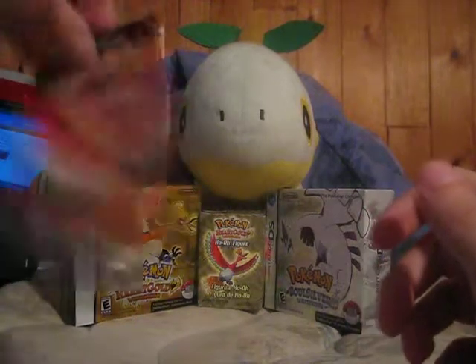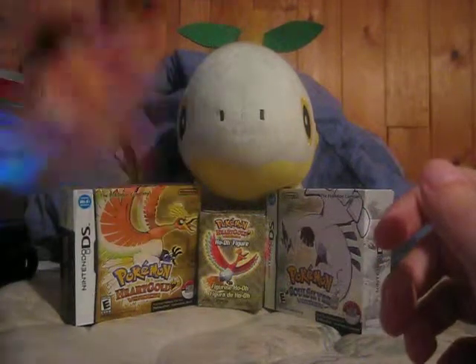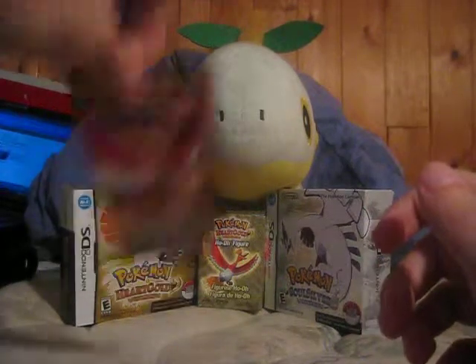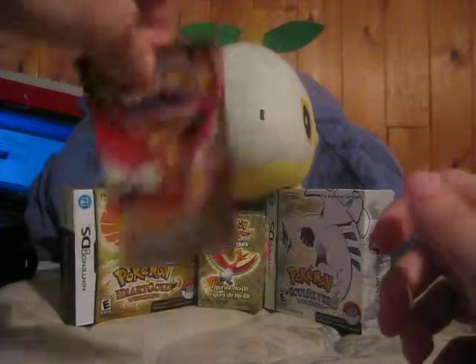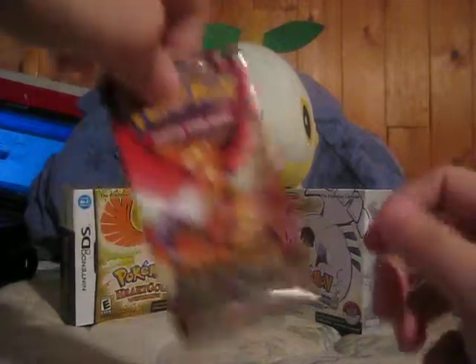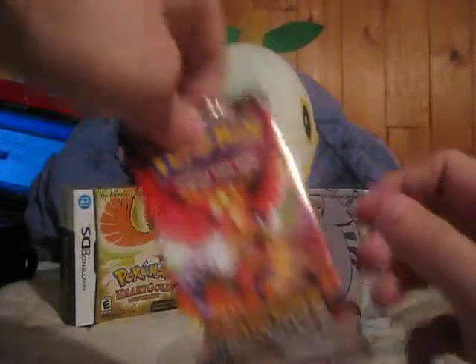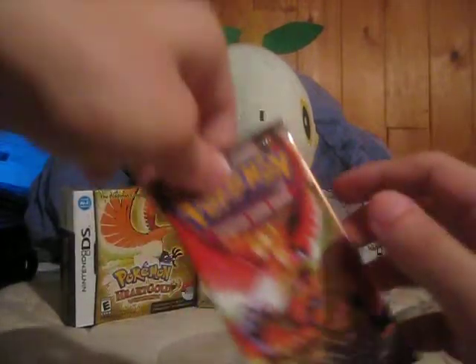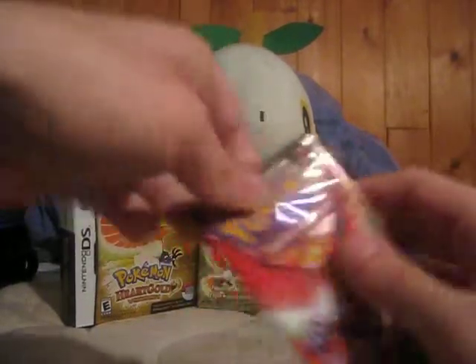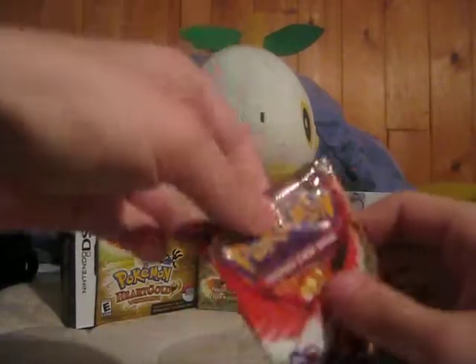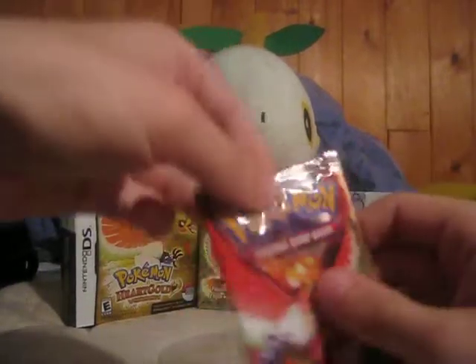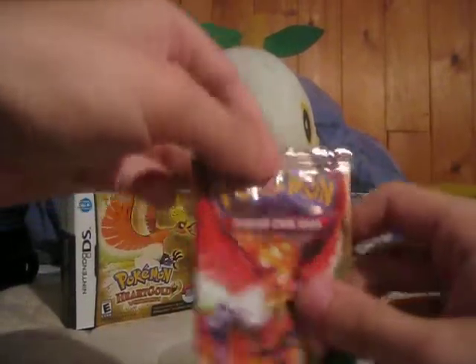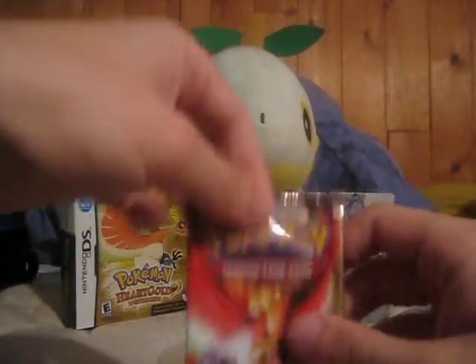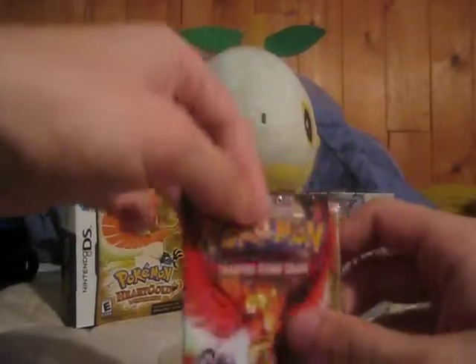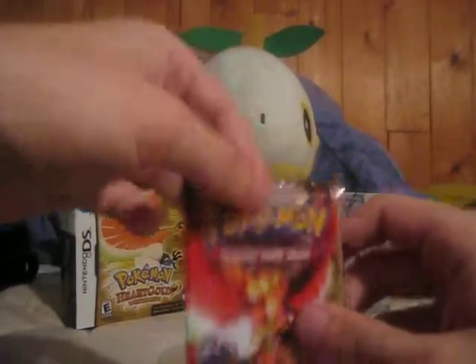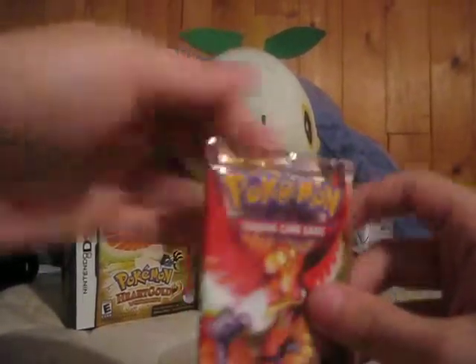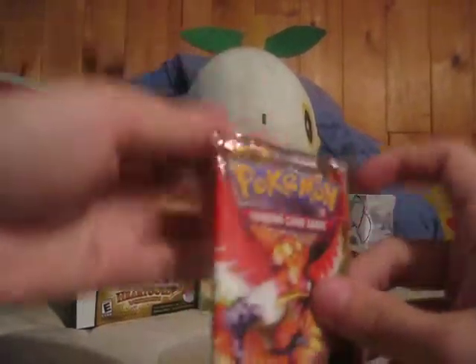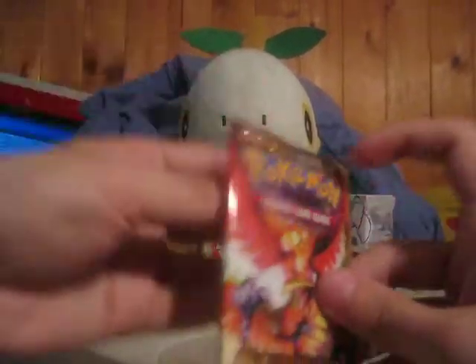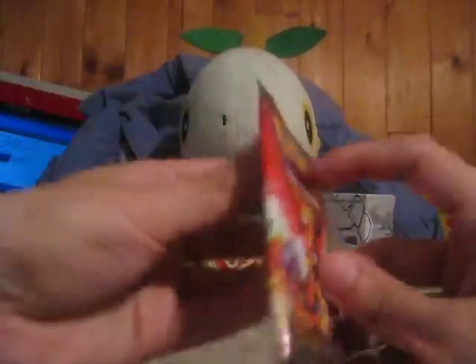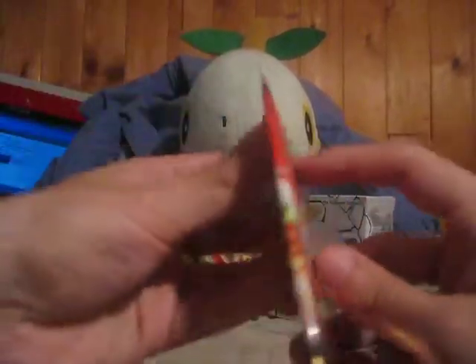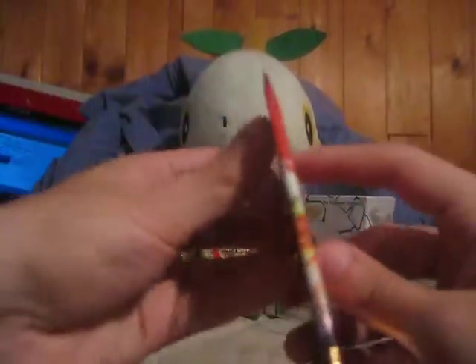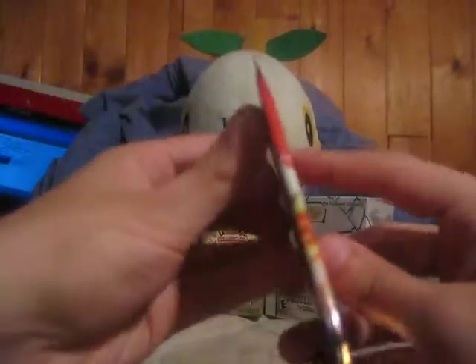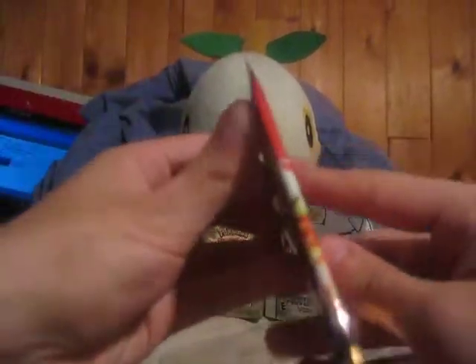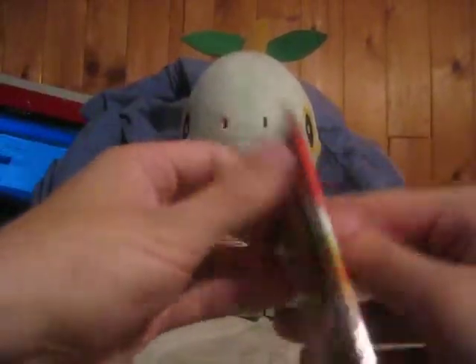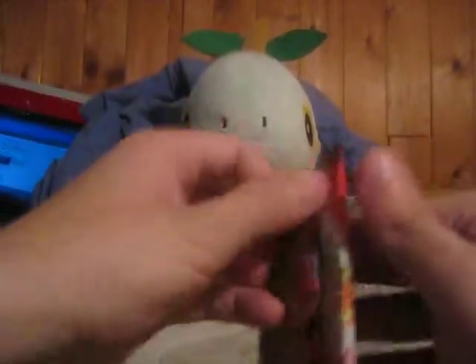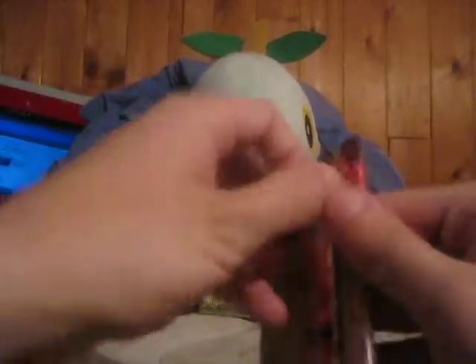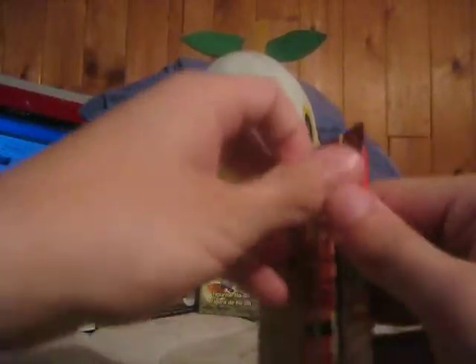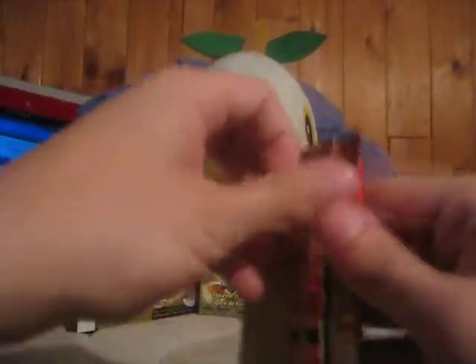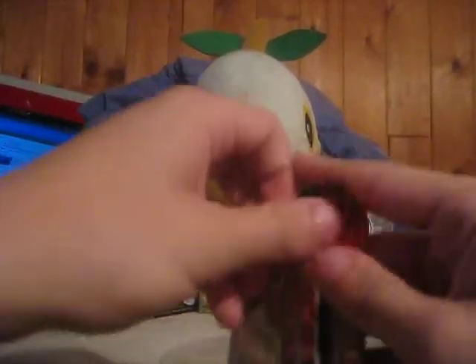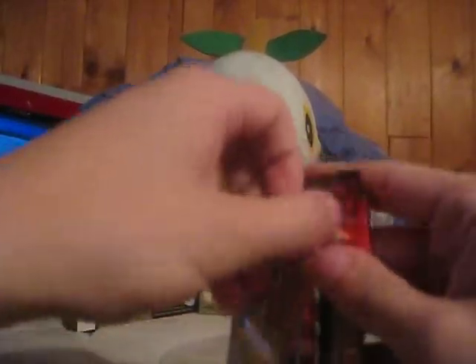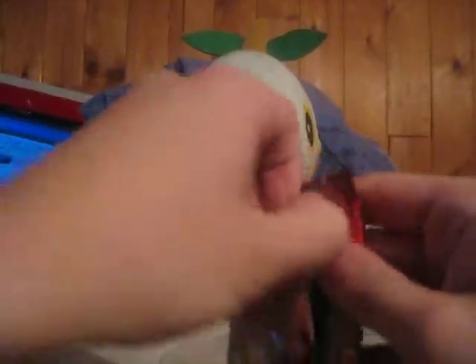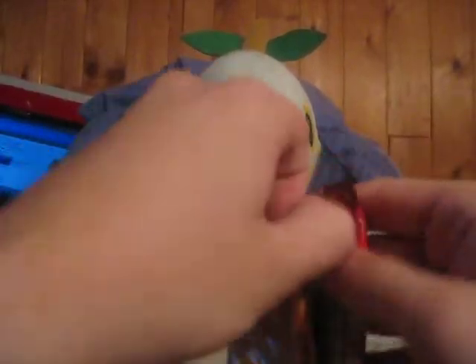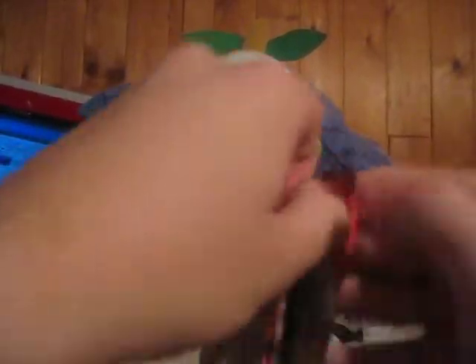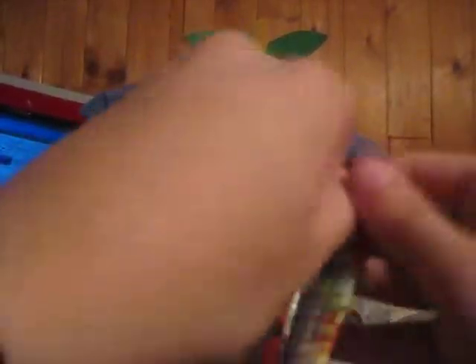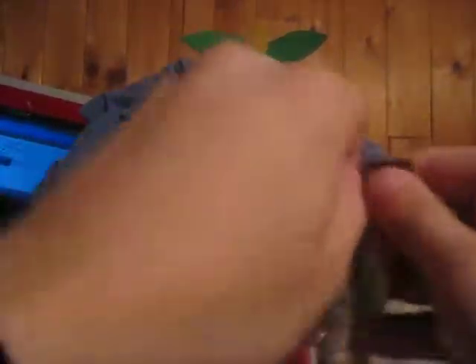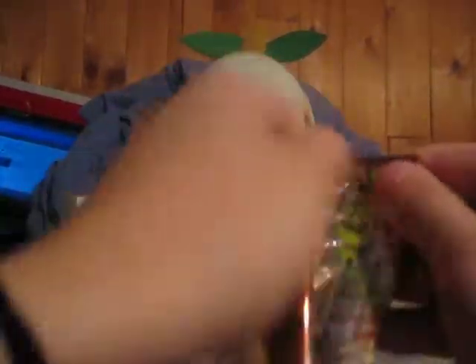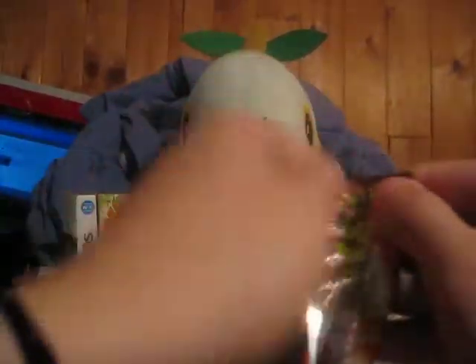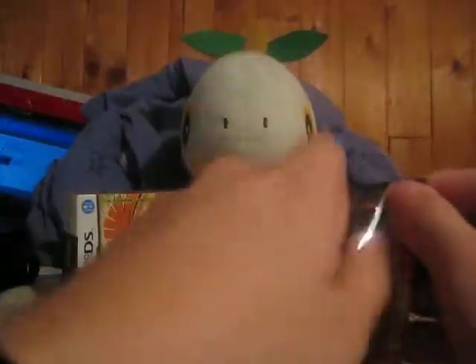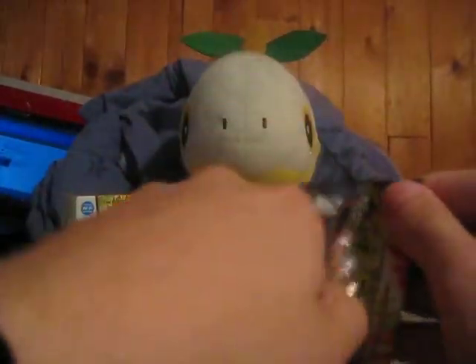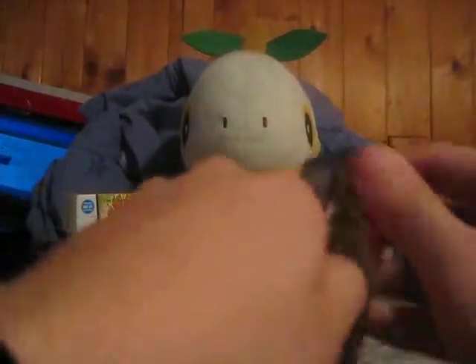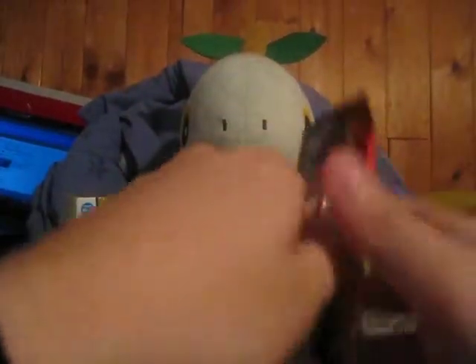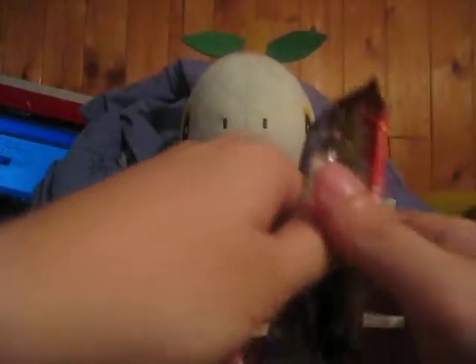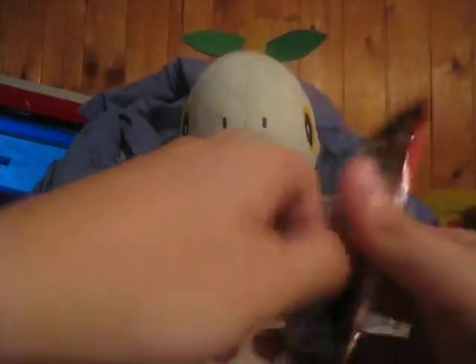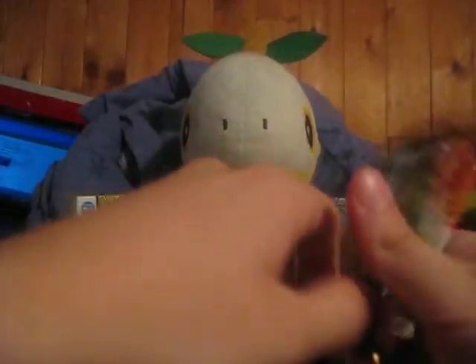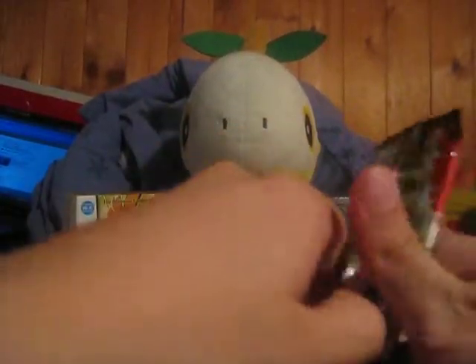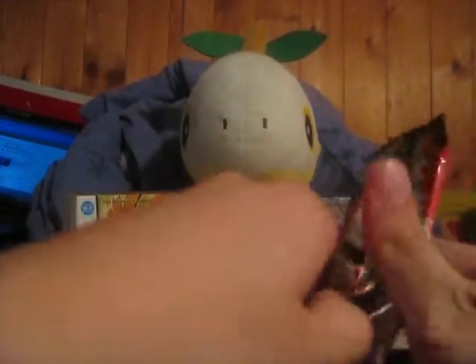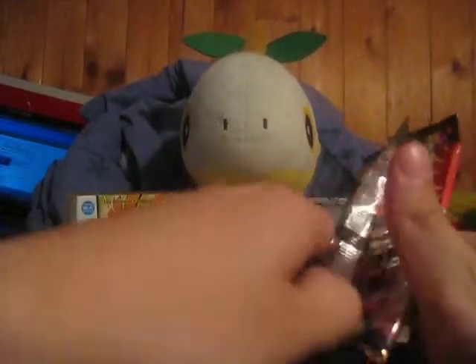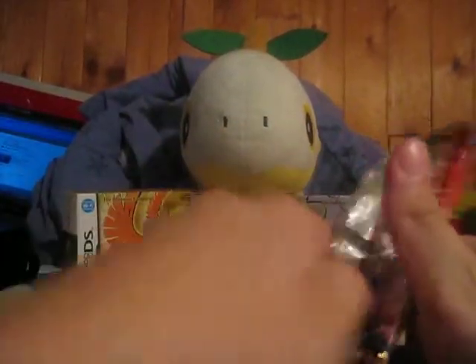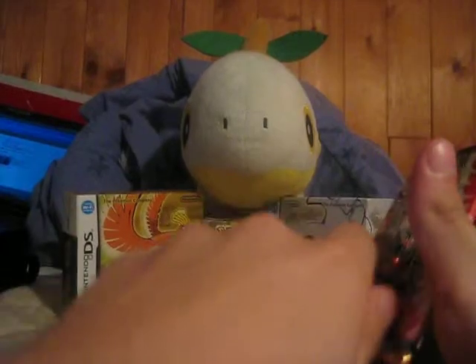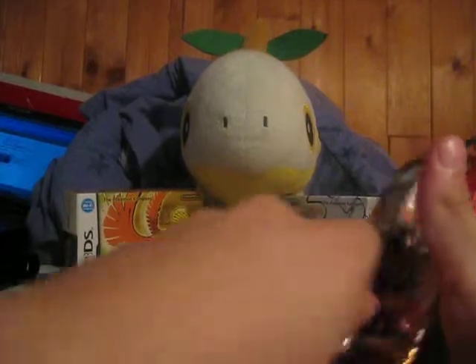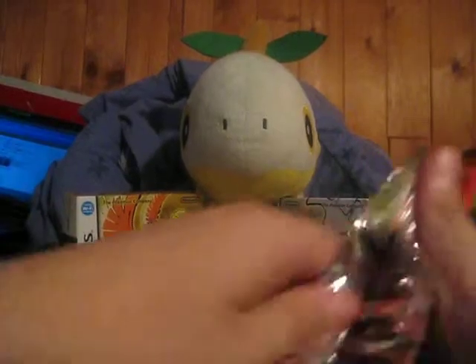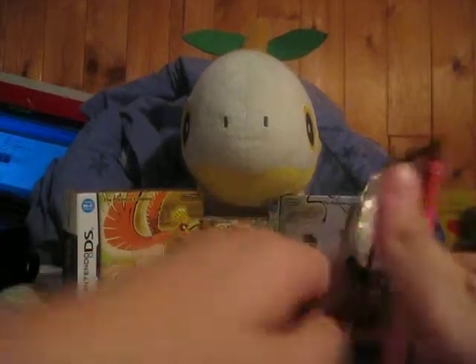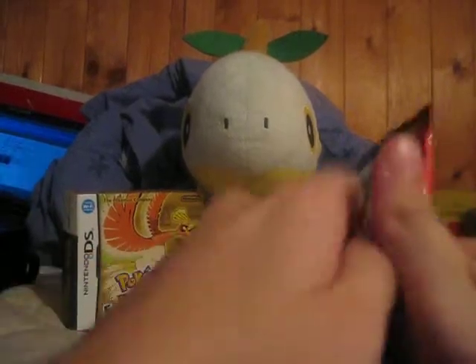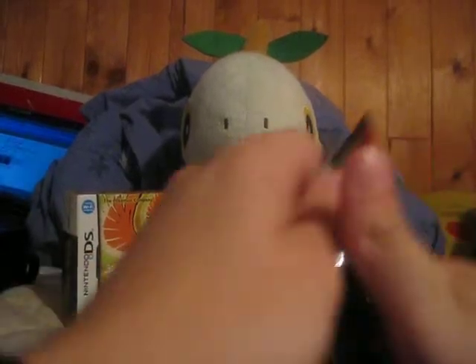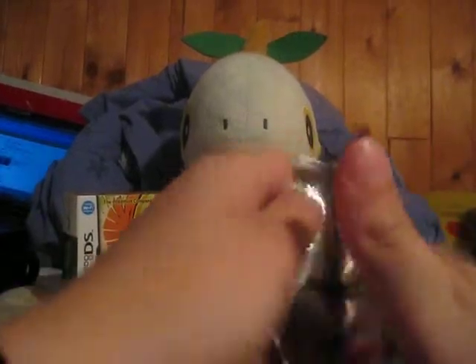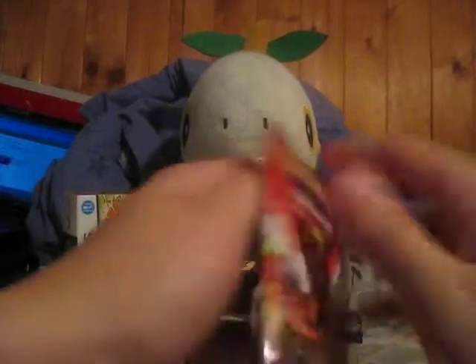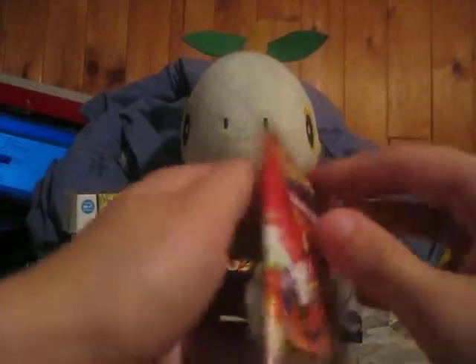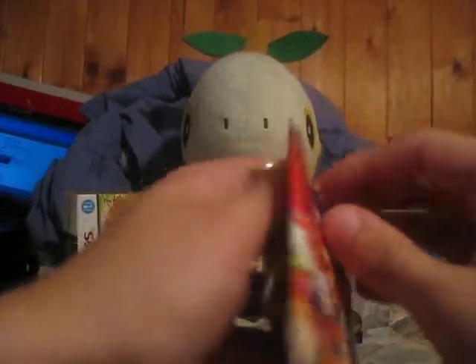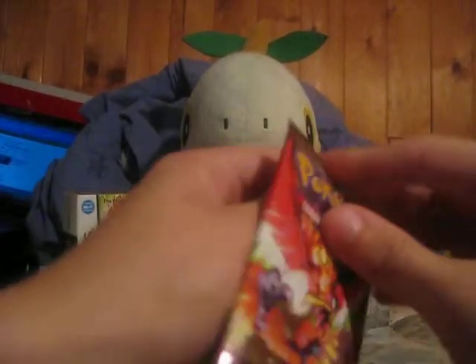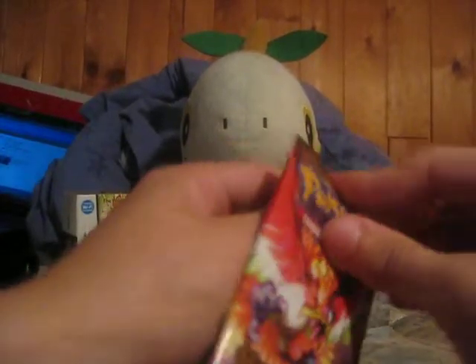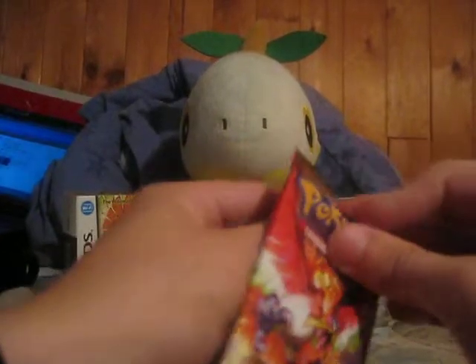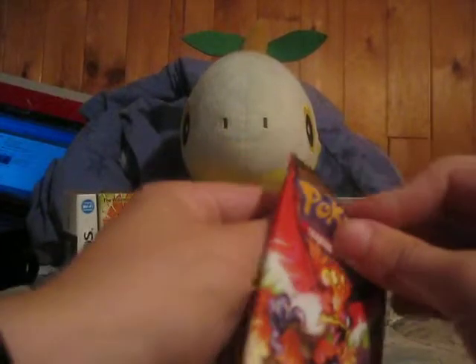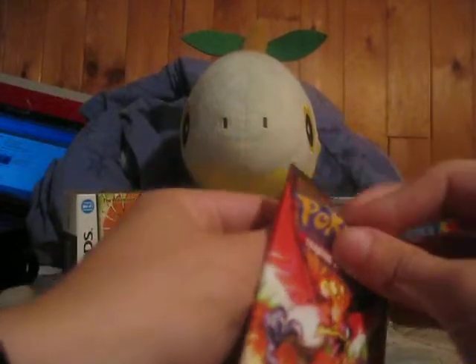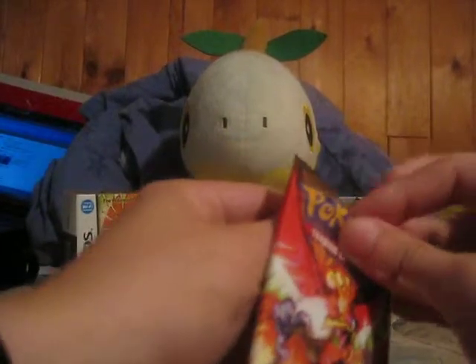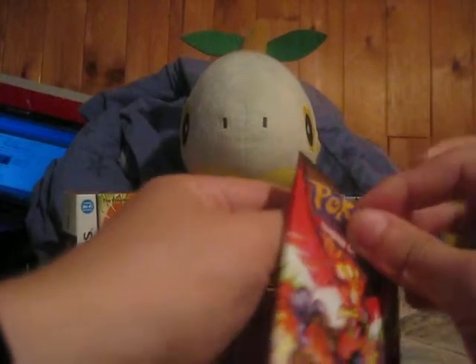I'm hoping there's something good in here. Hopefully Ho-Oh won't let me down like Lugia did.